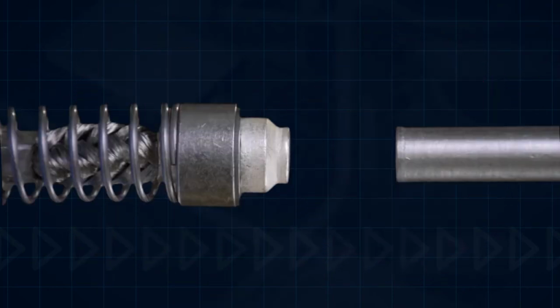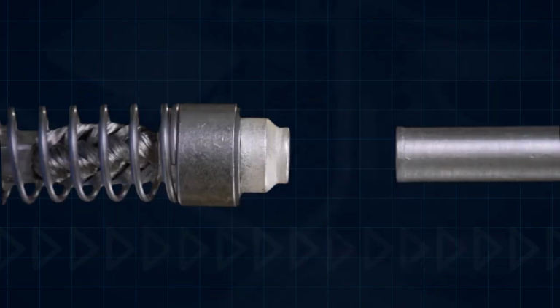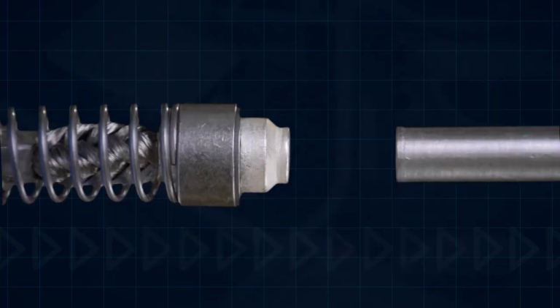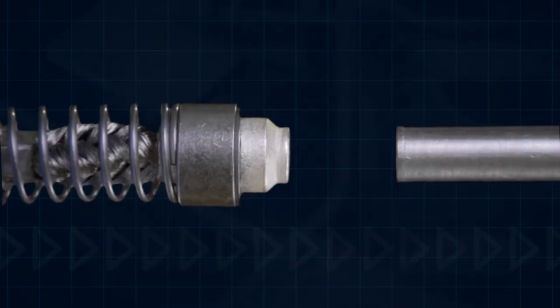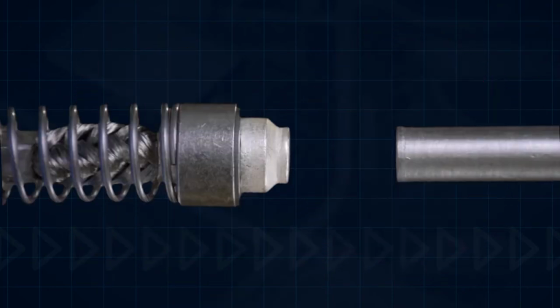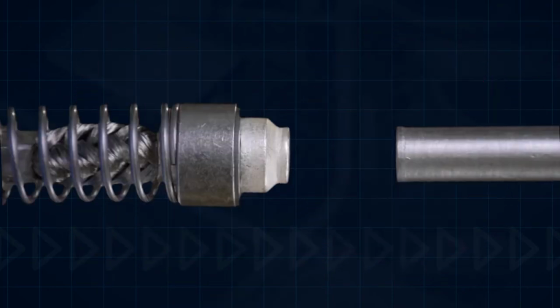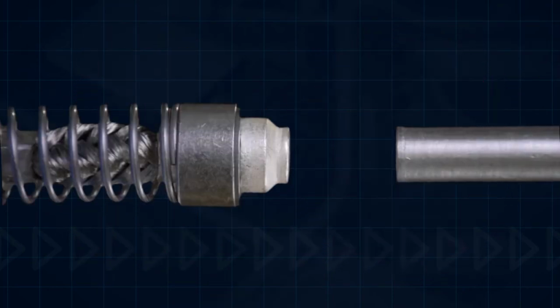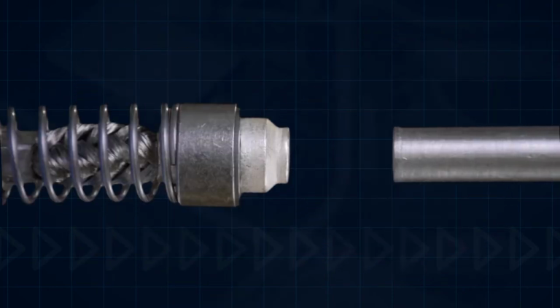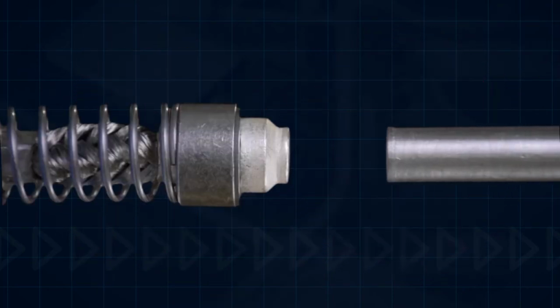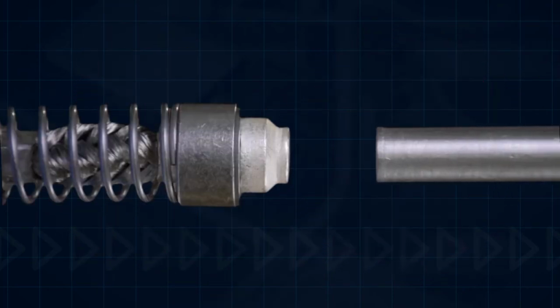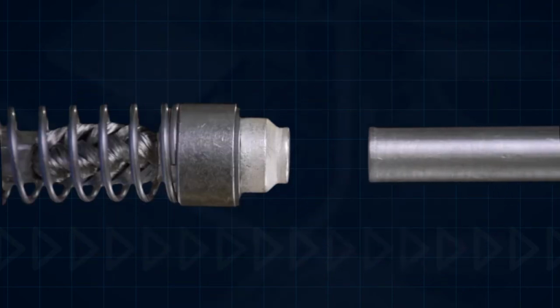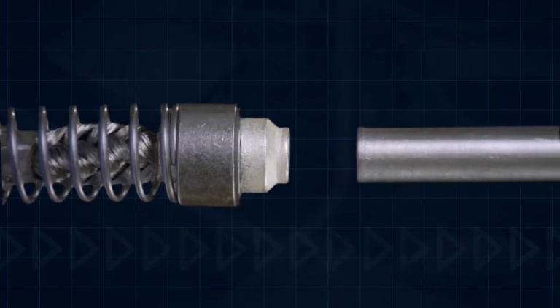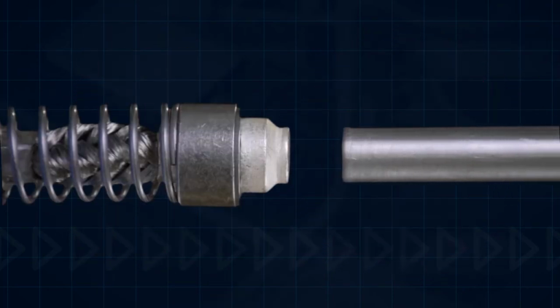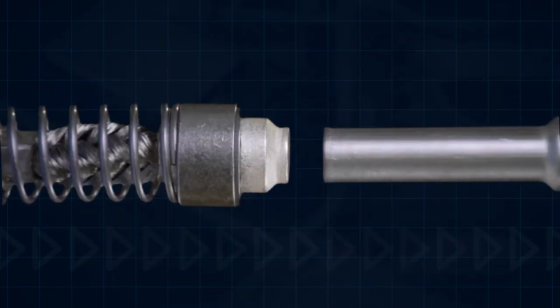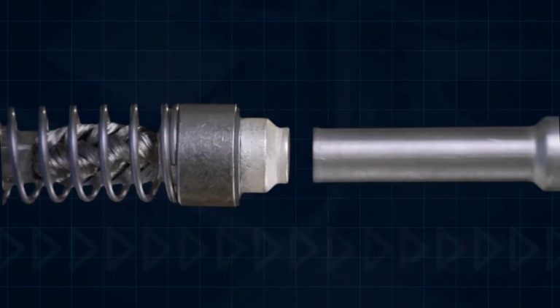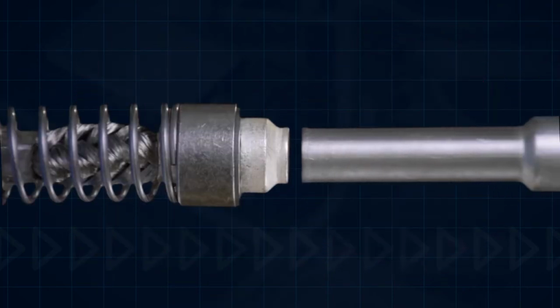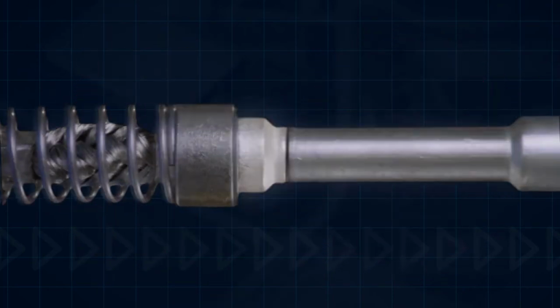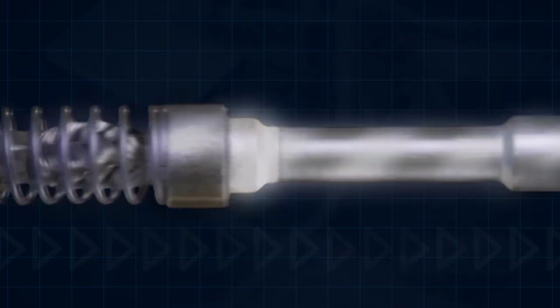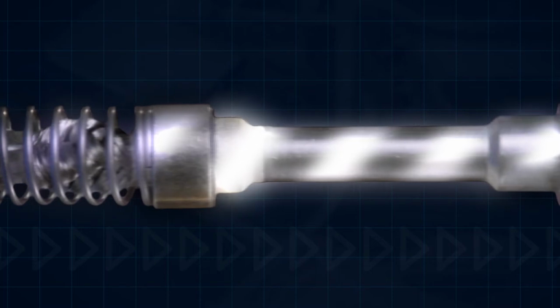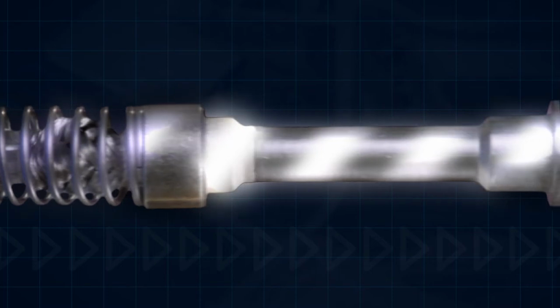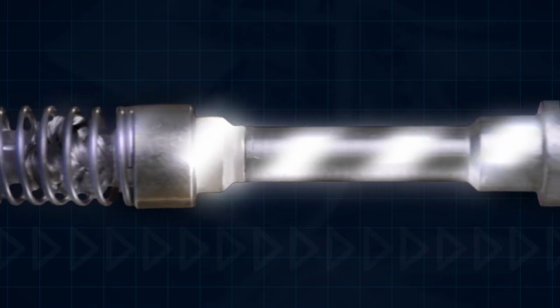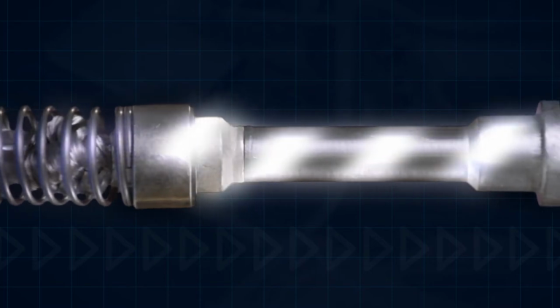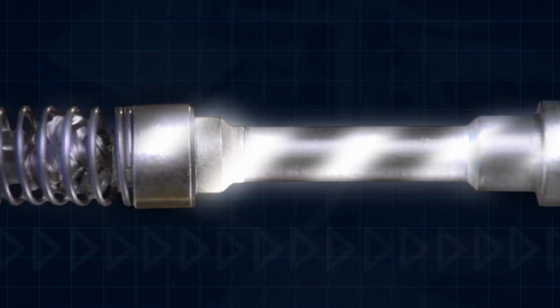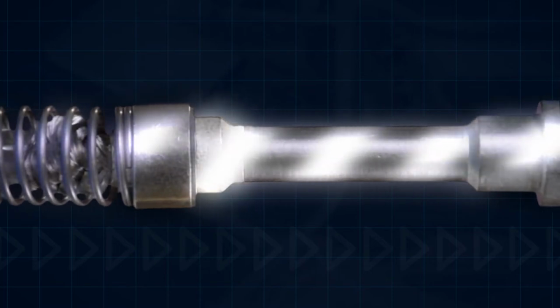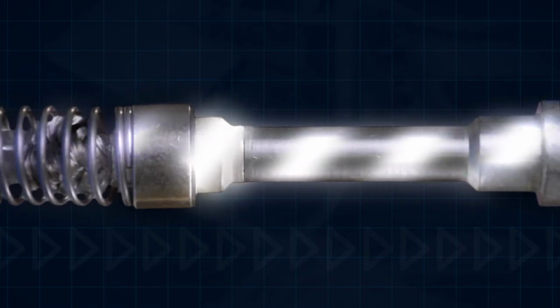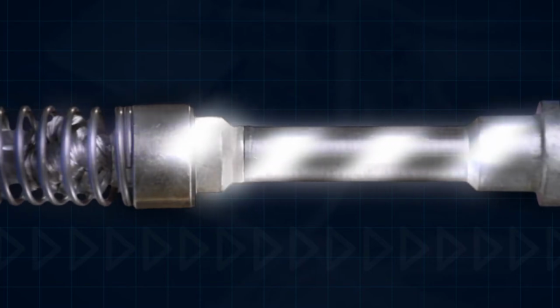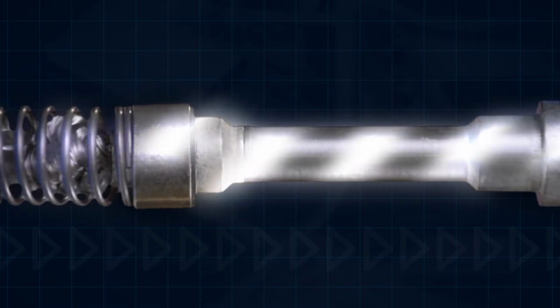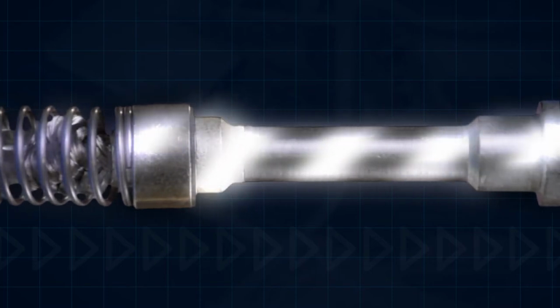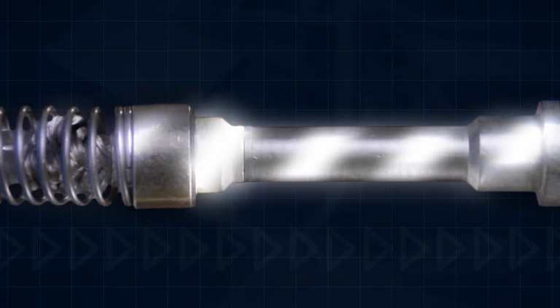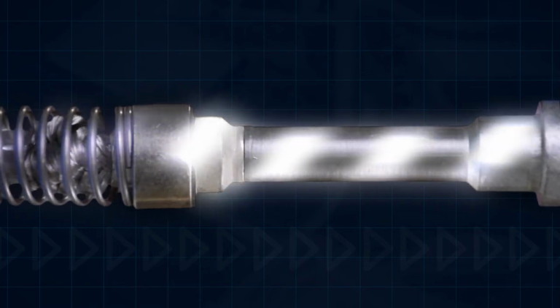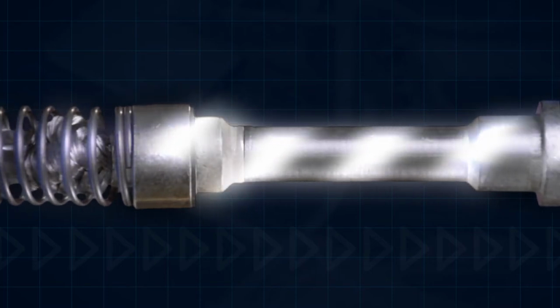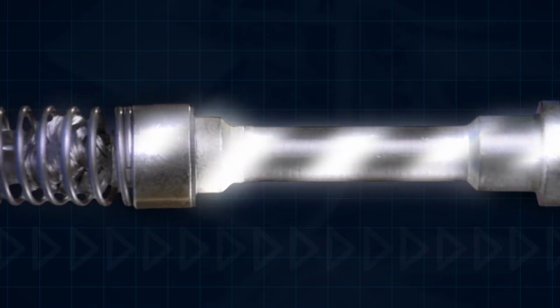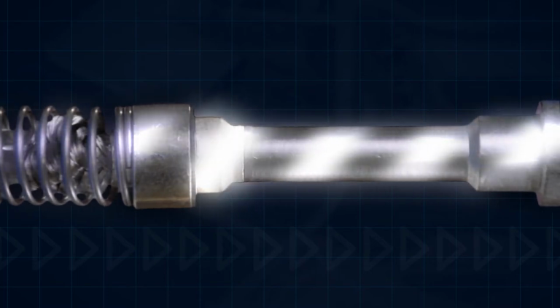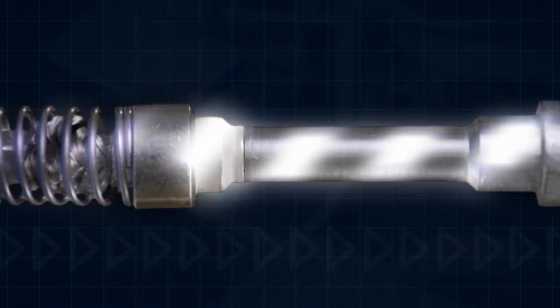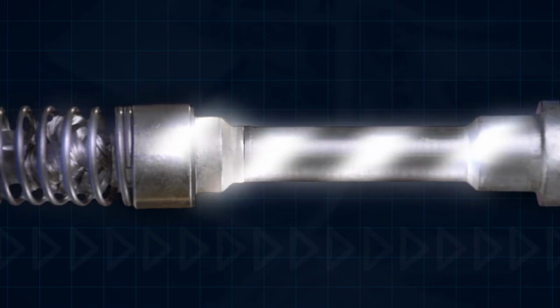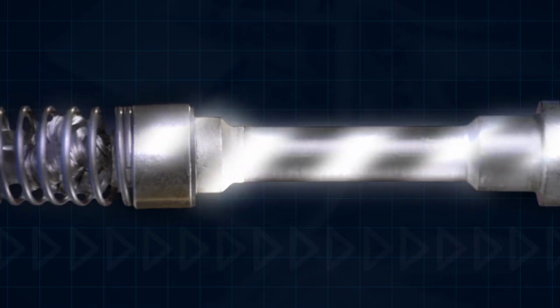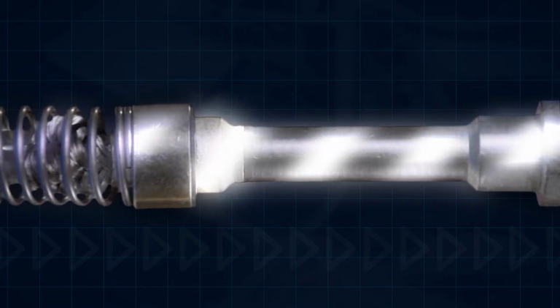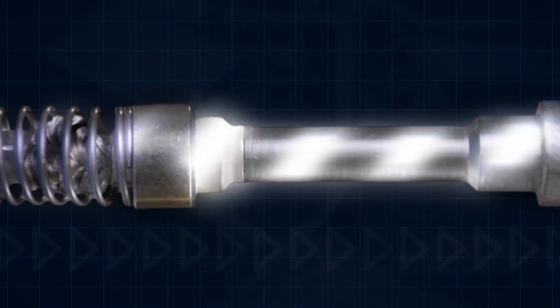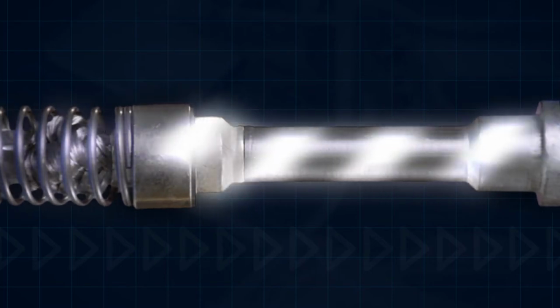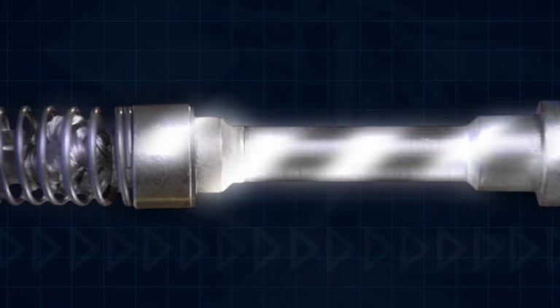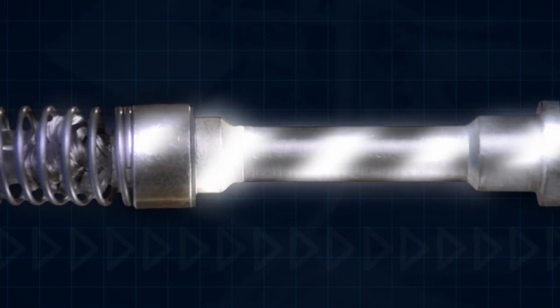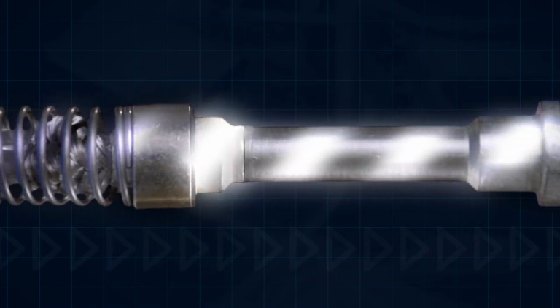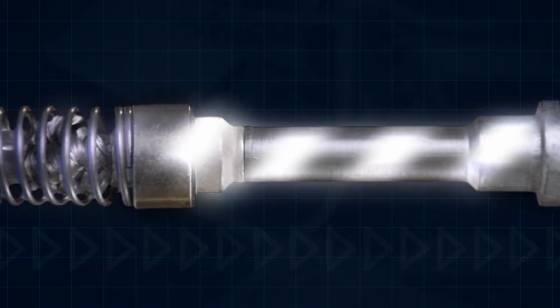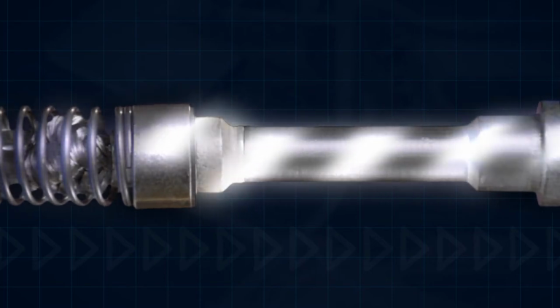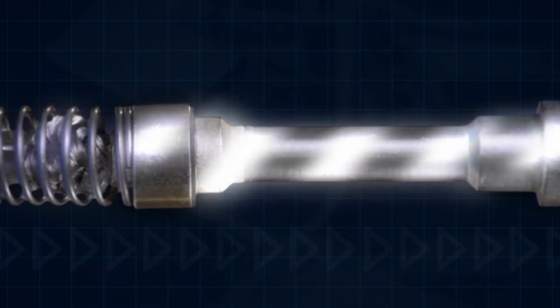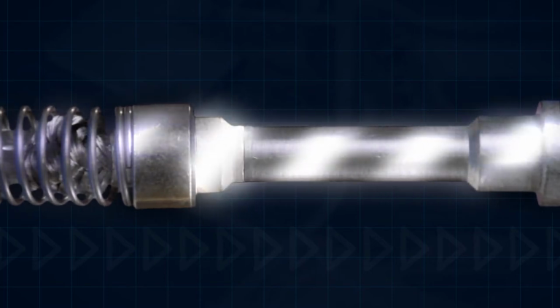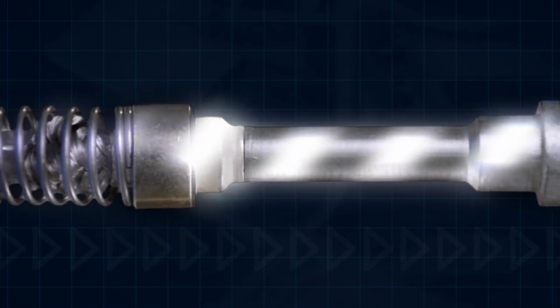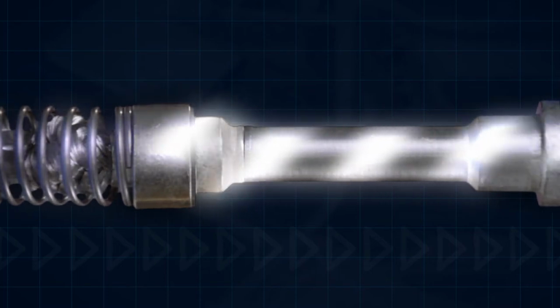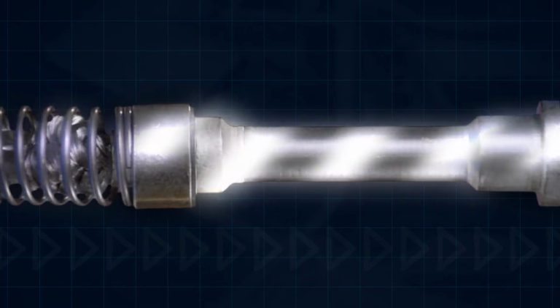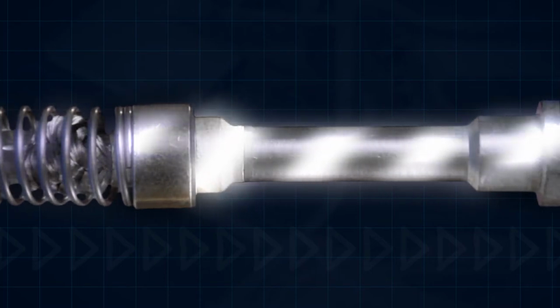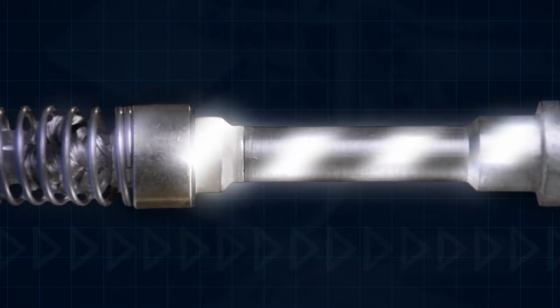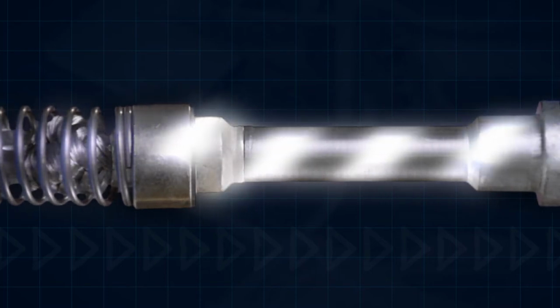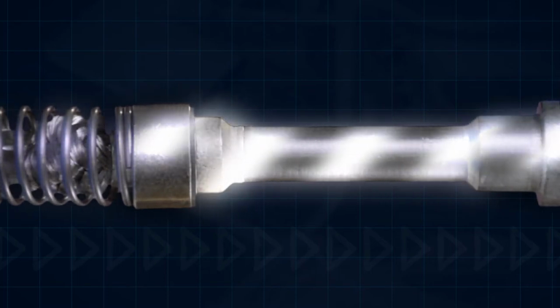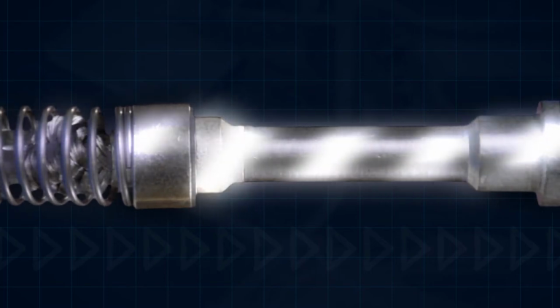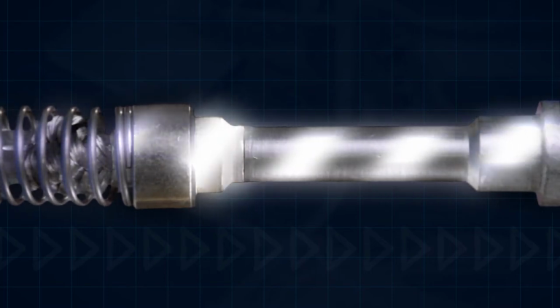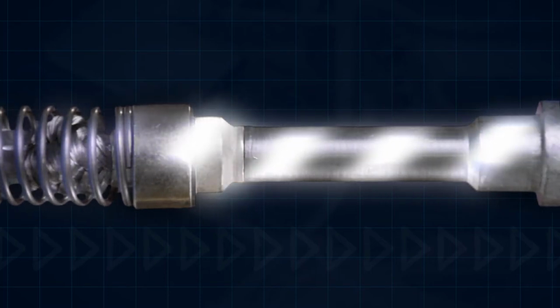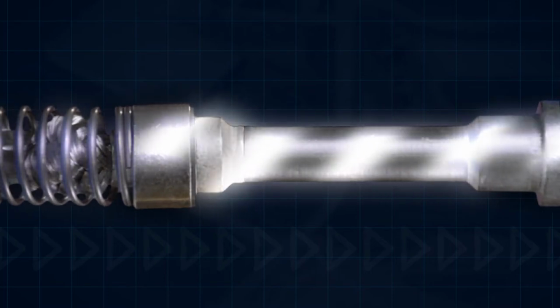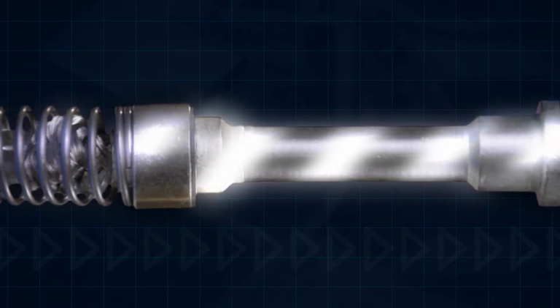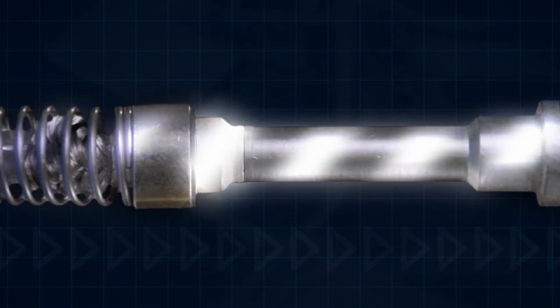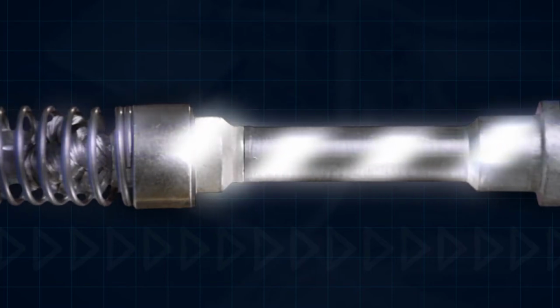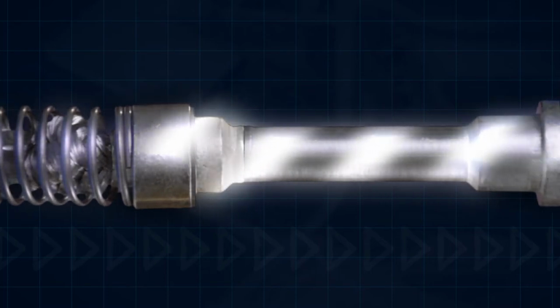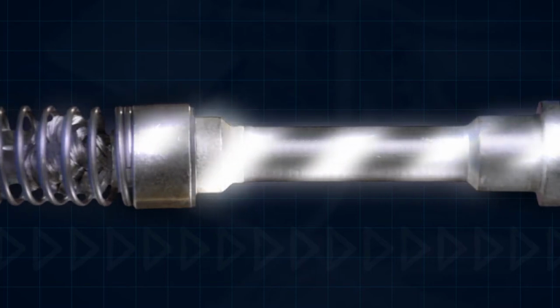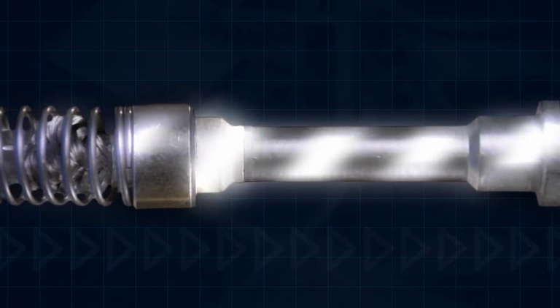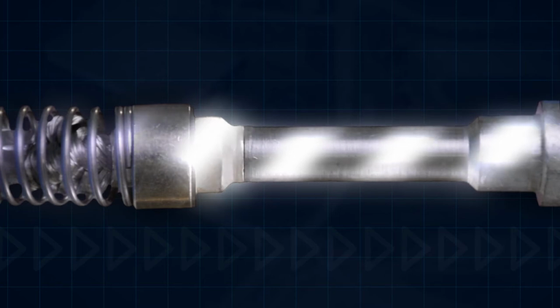Meltrix plugs and receptacles feature spring-loaded silver nickel butt style contacts that maintain a consistent, durable electrical connection.